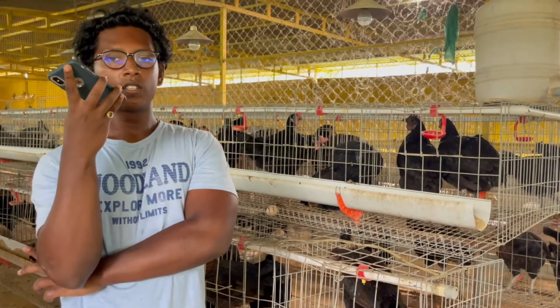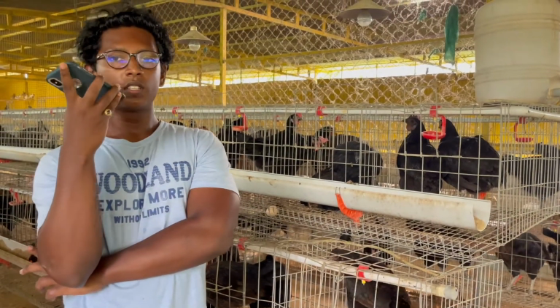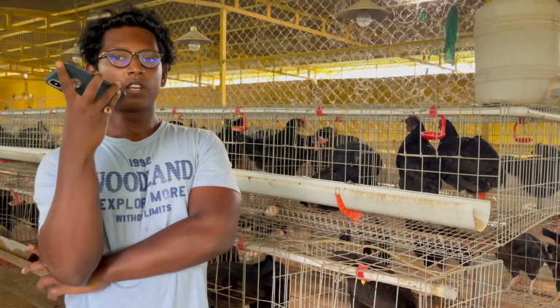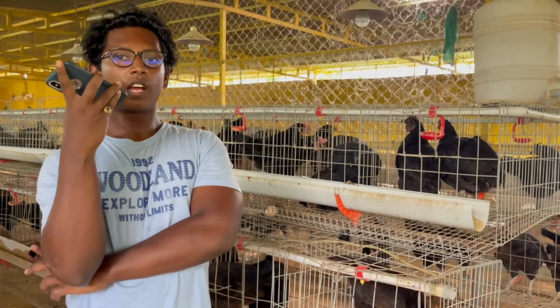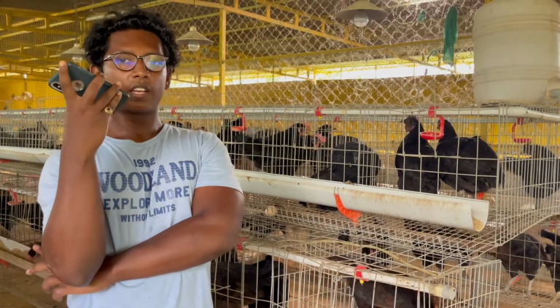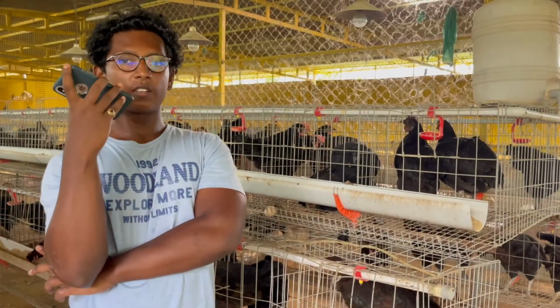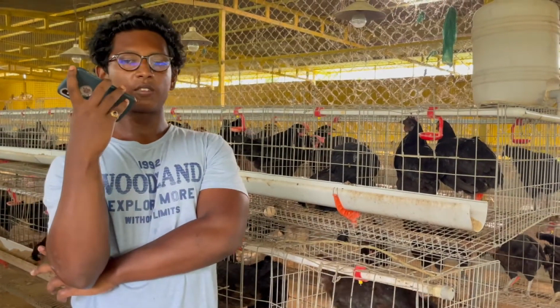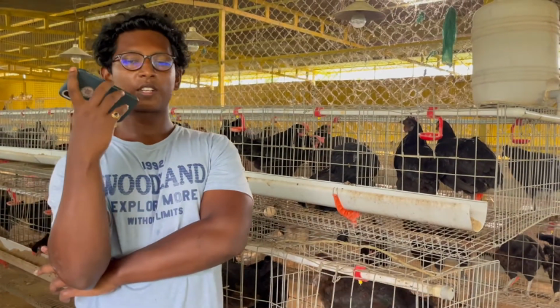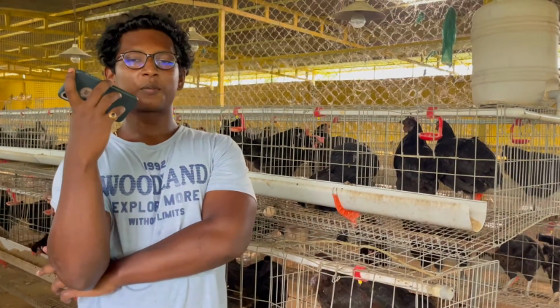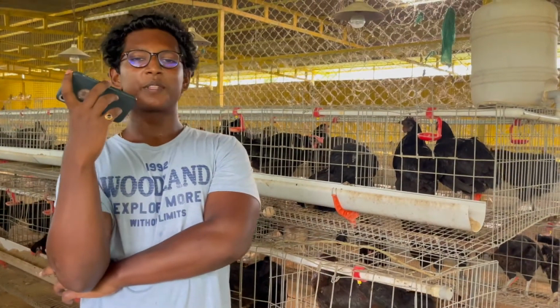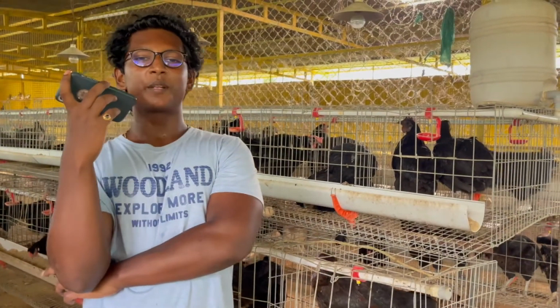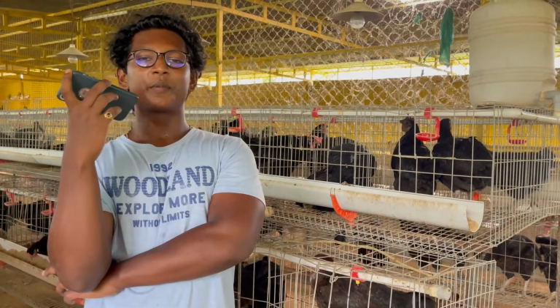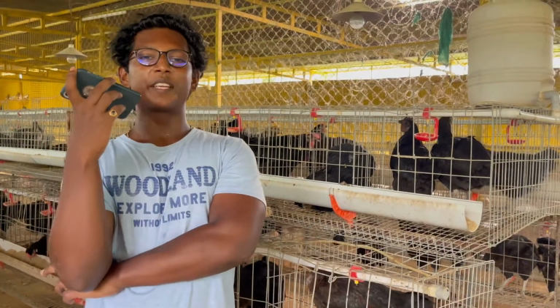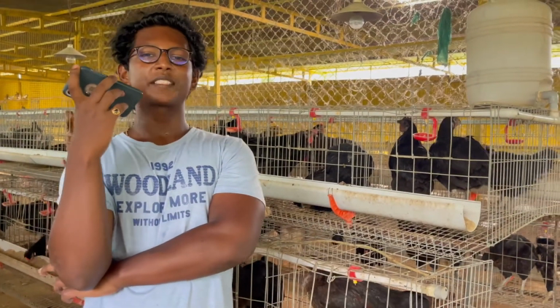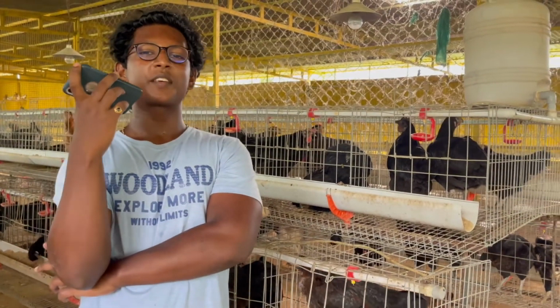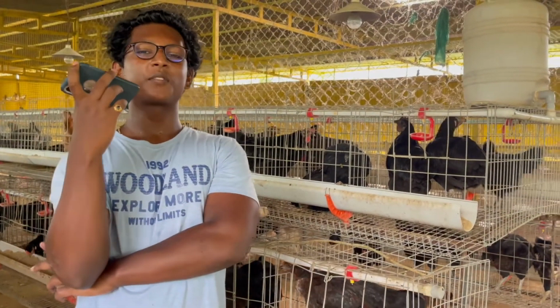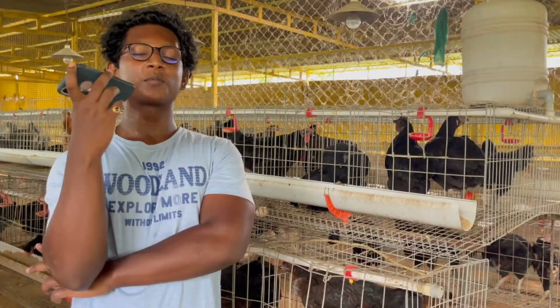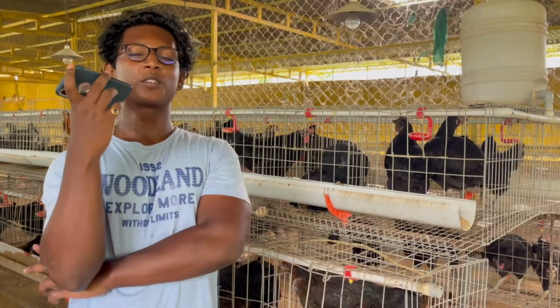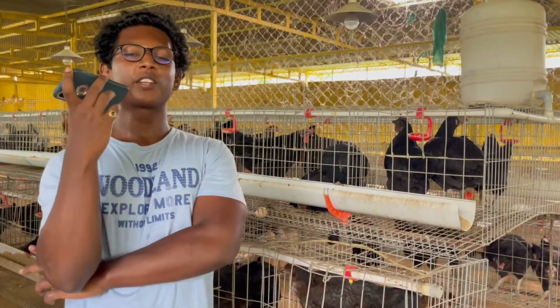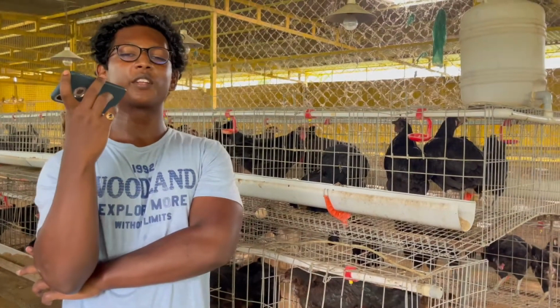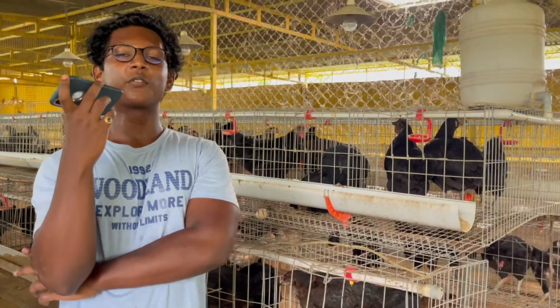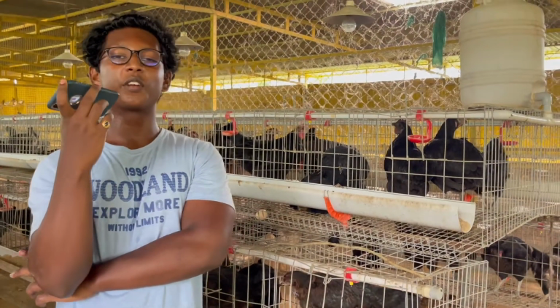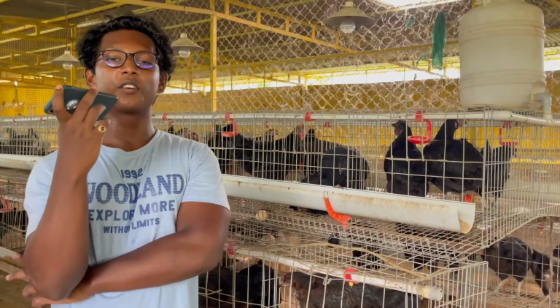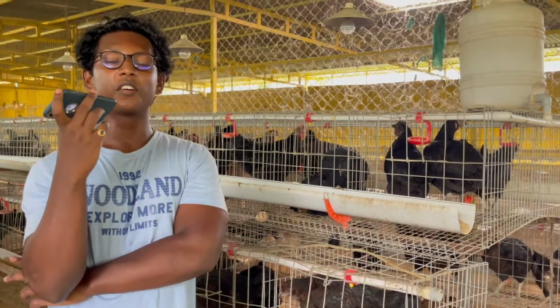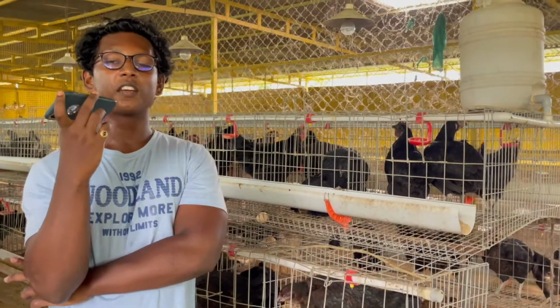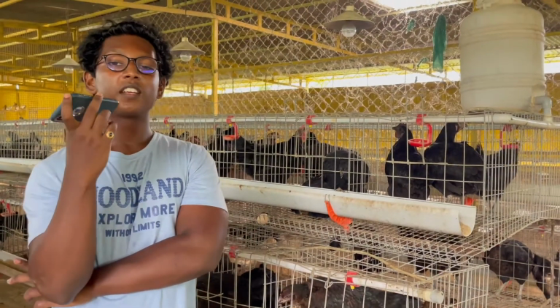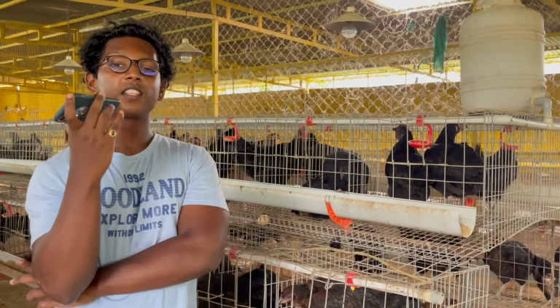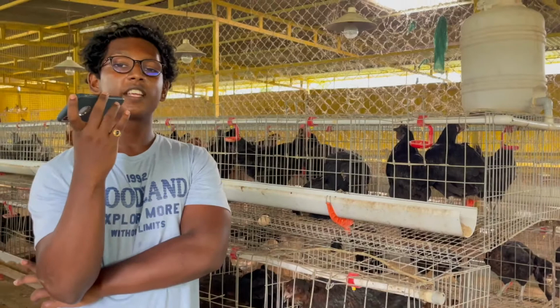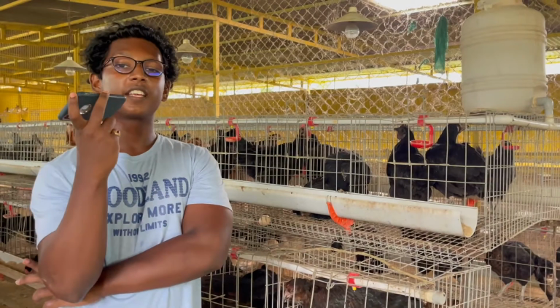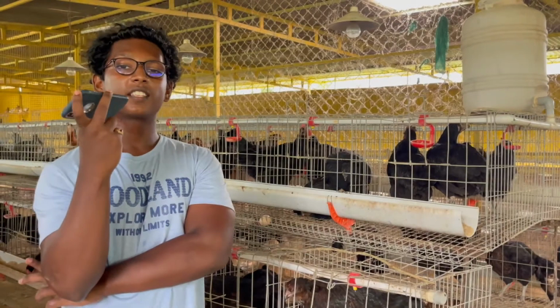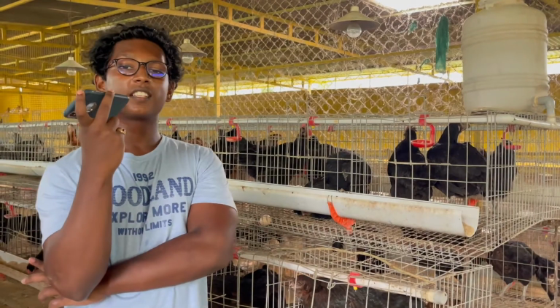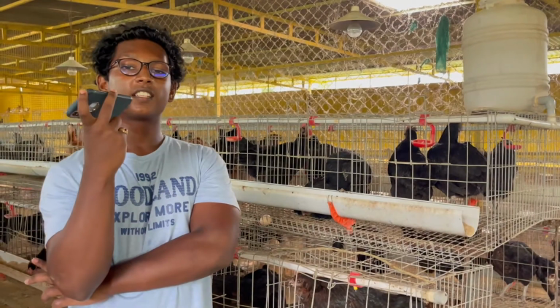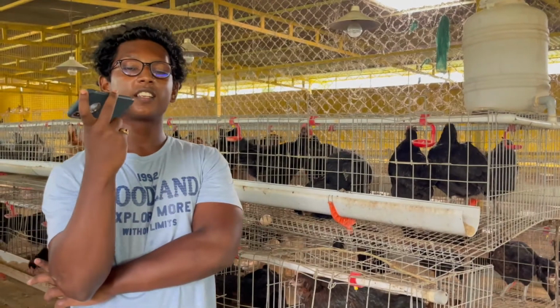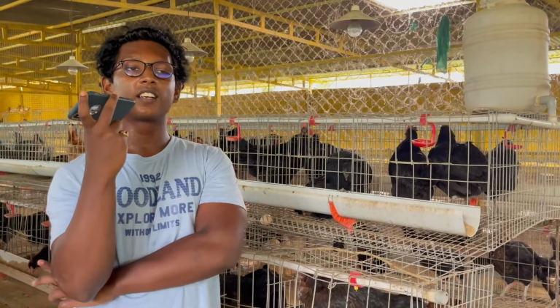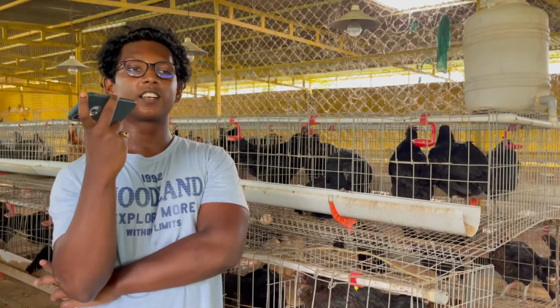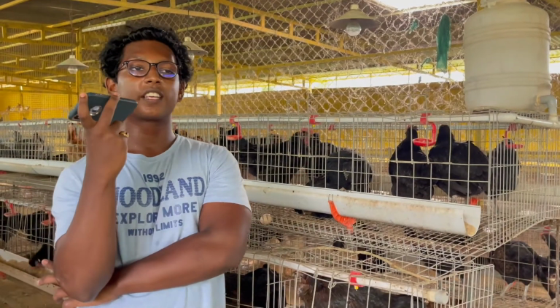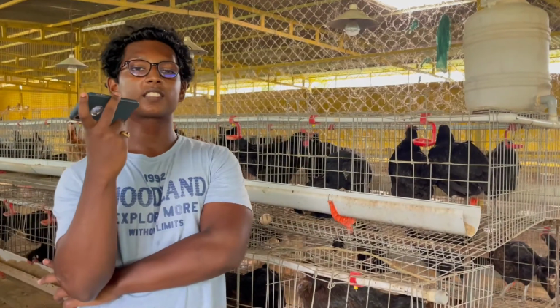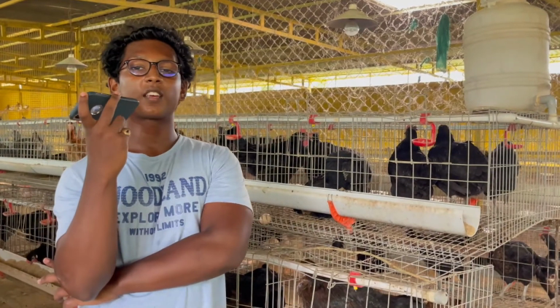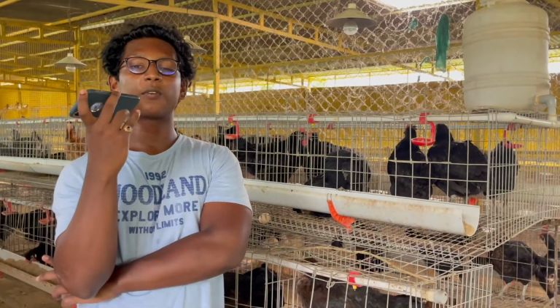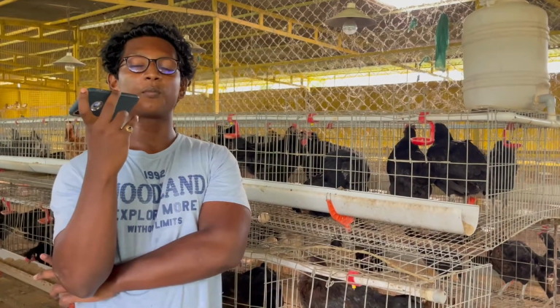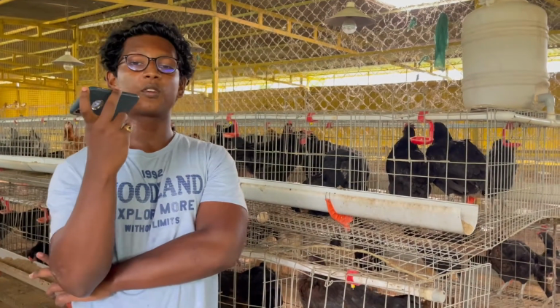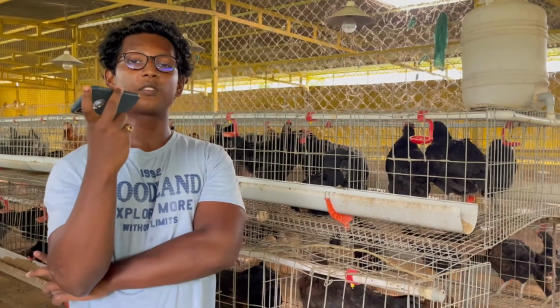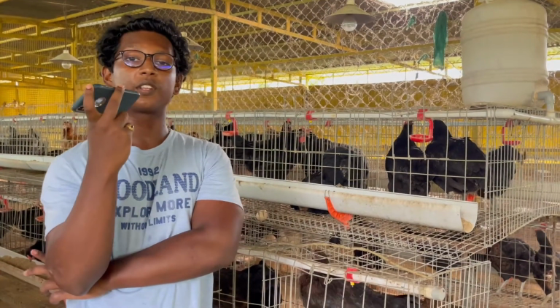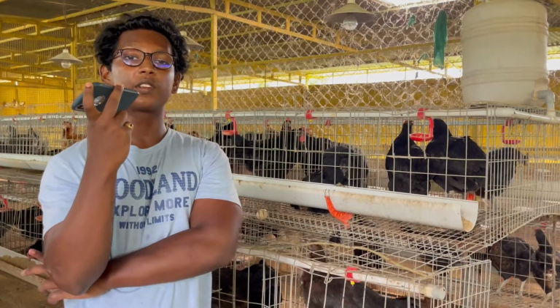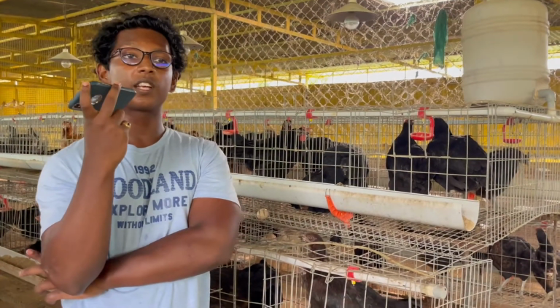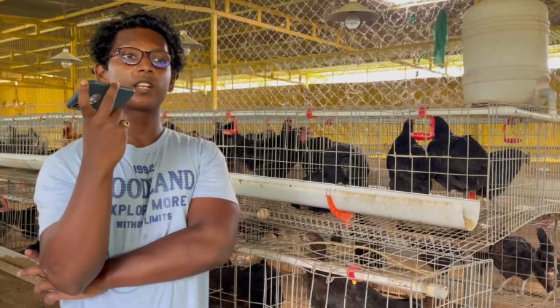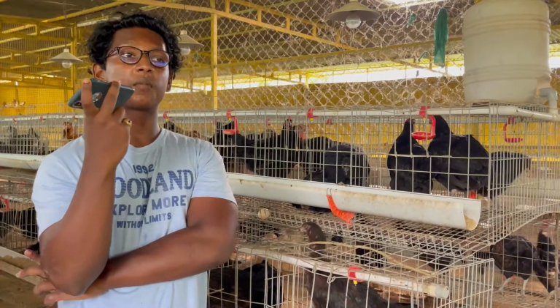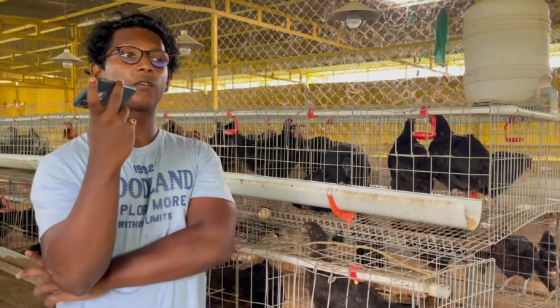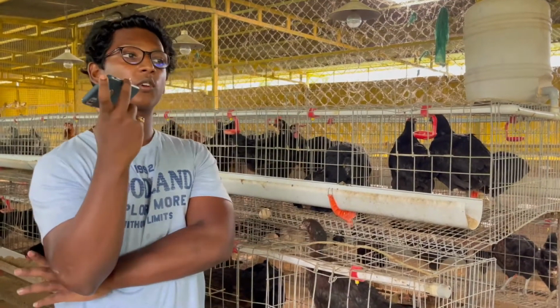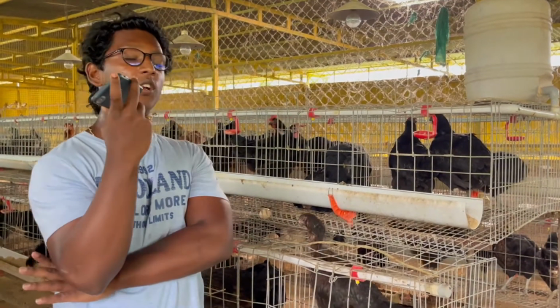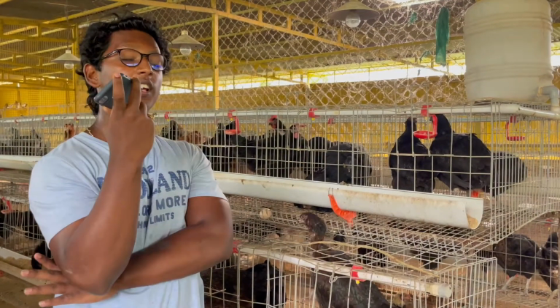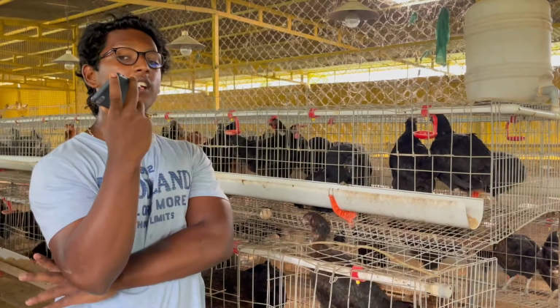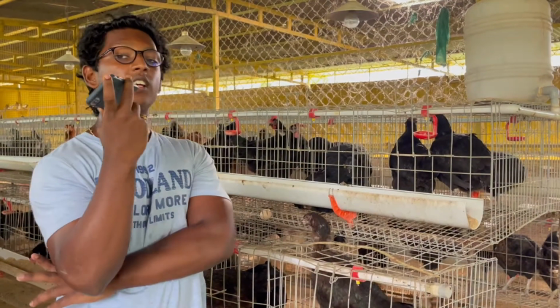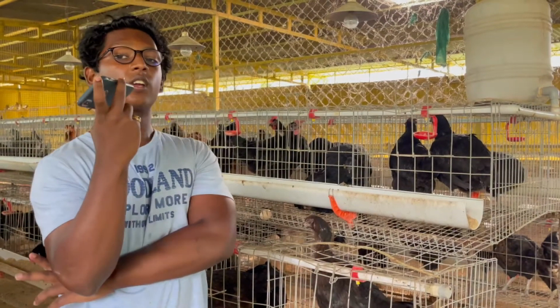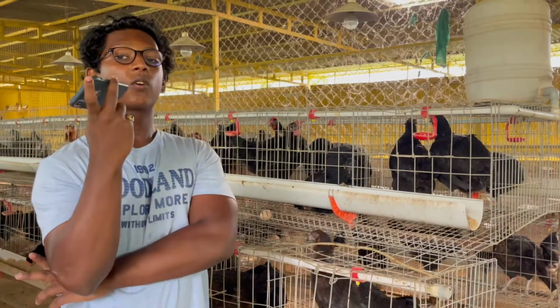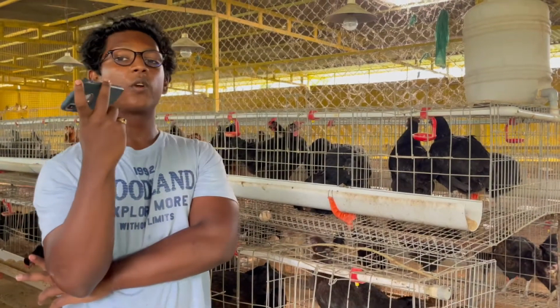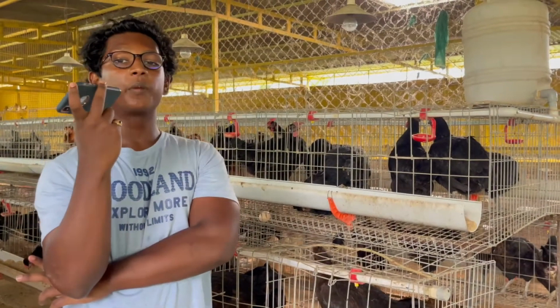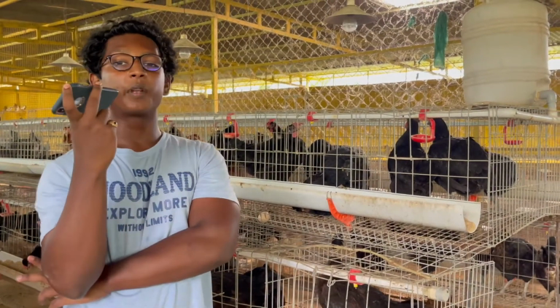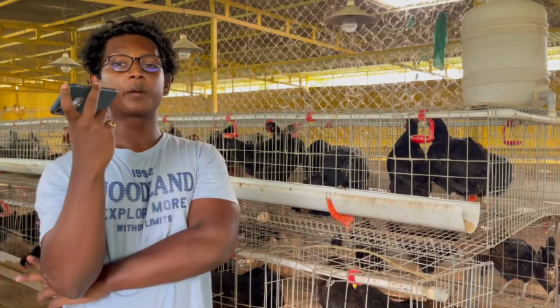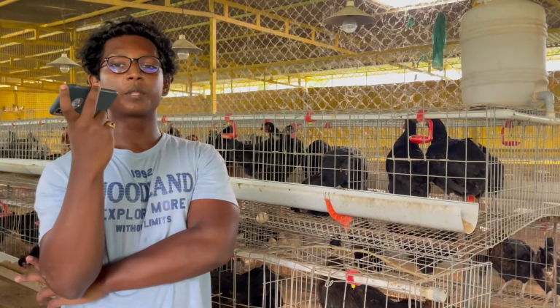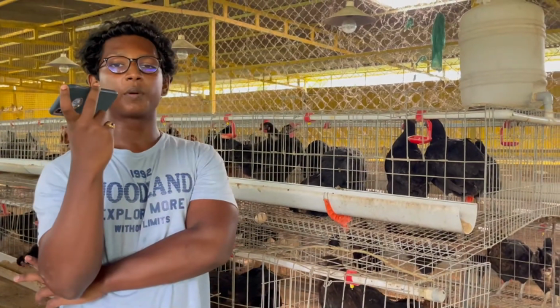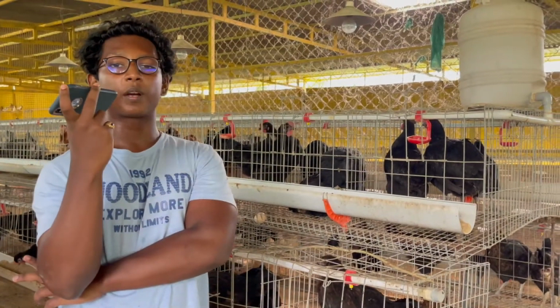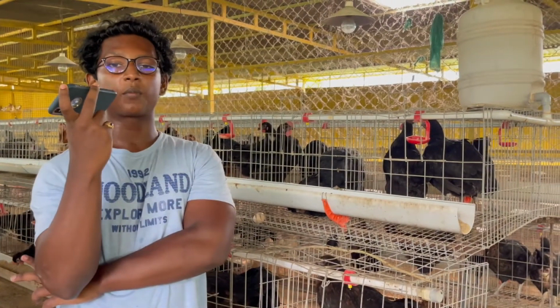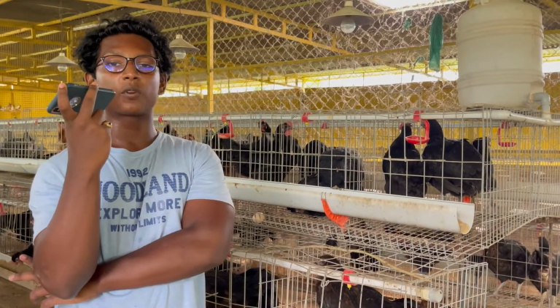Hi, hello and welcome. This is the ASK Farms video. In the ASK Farms video, we are going to talk to them as well.